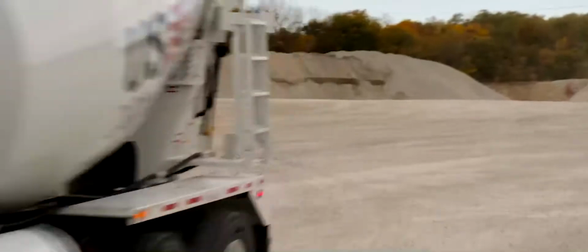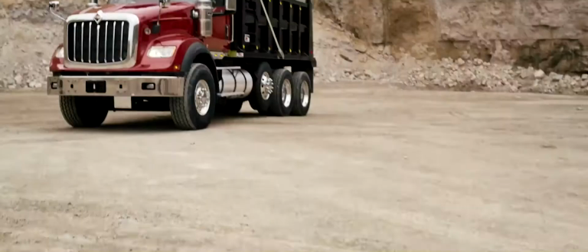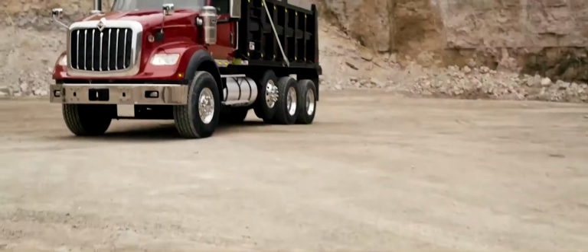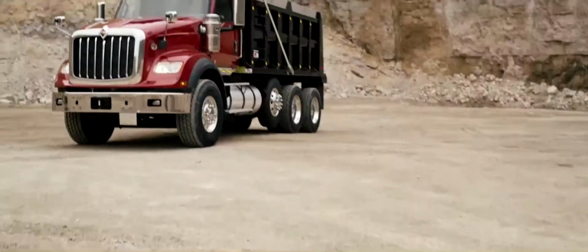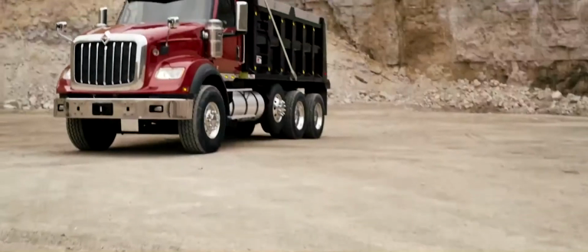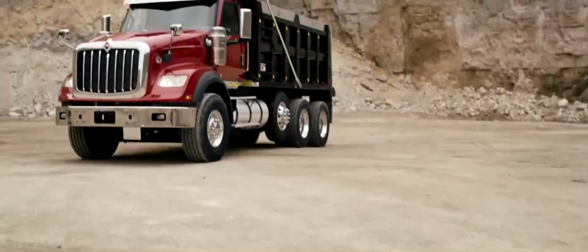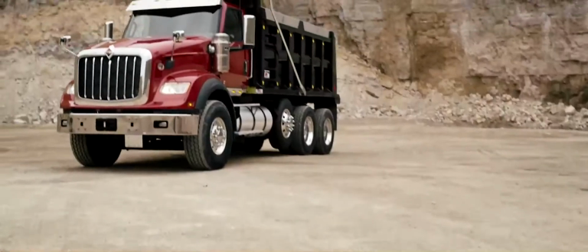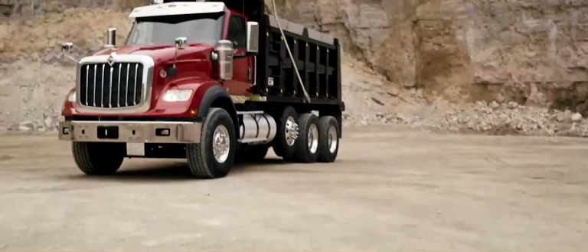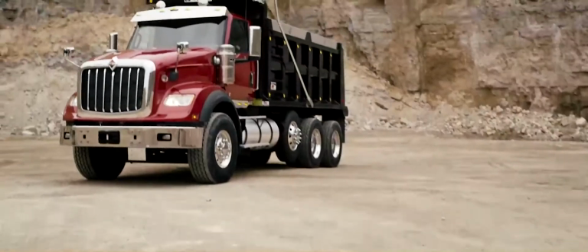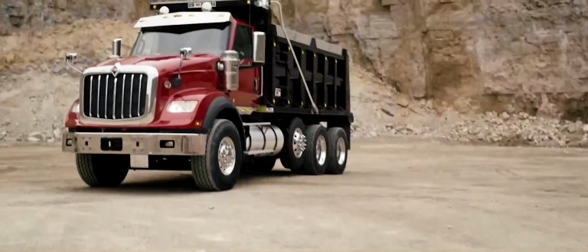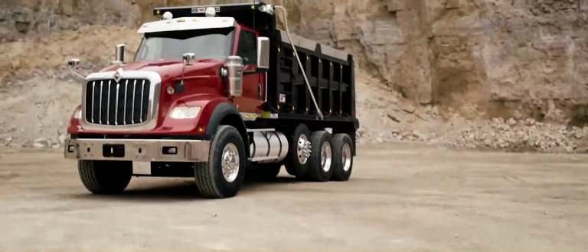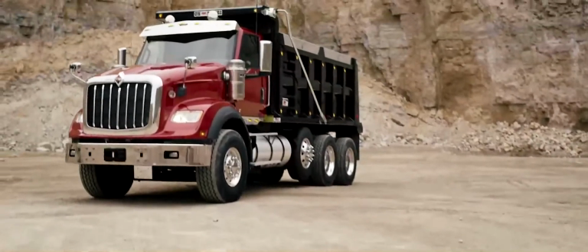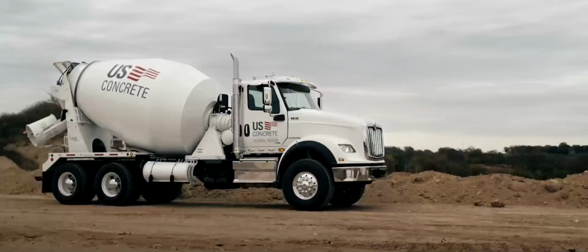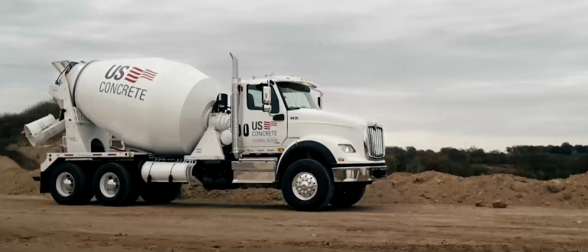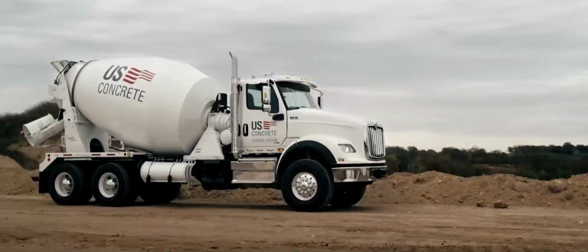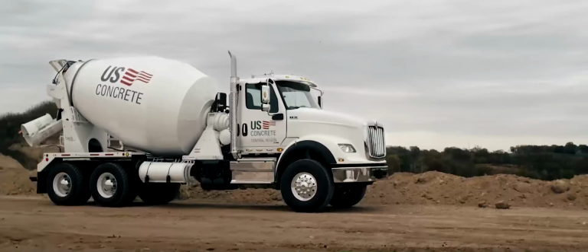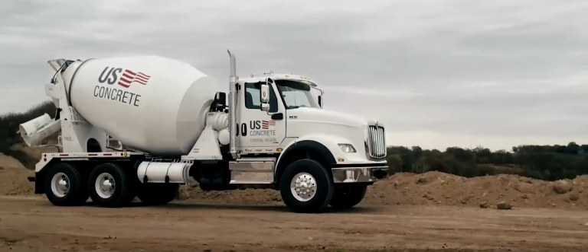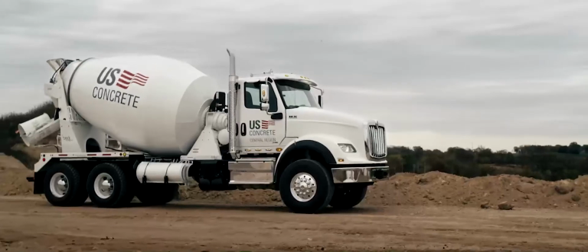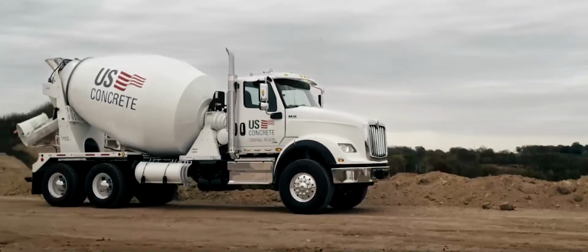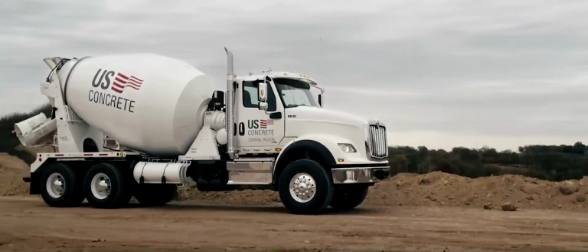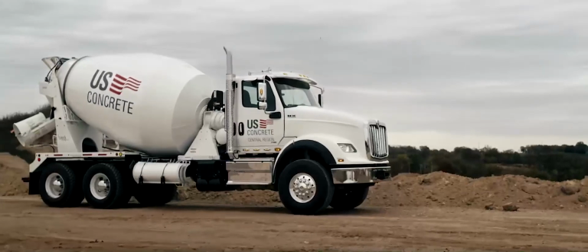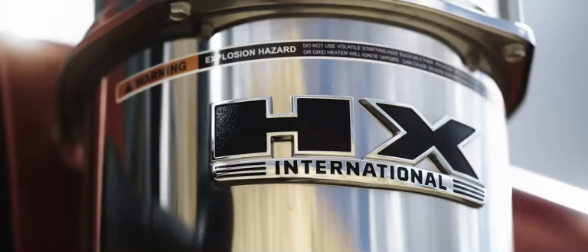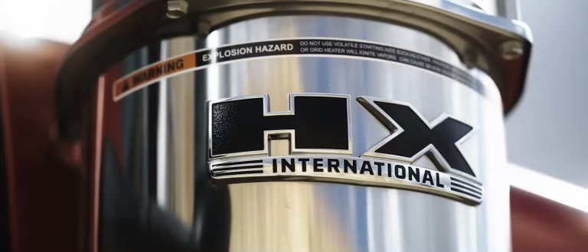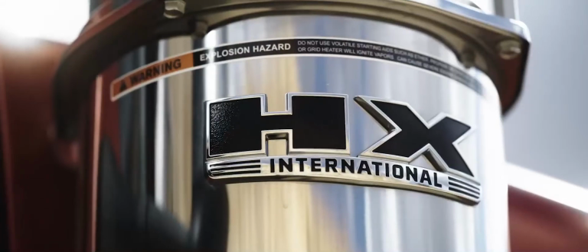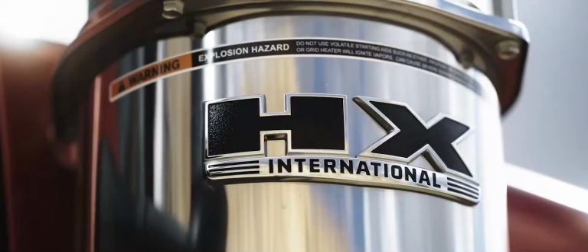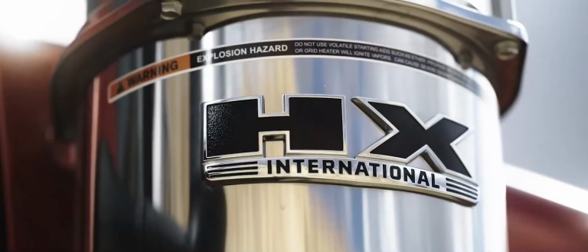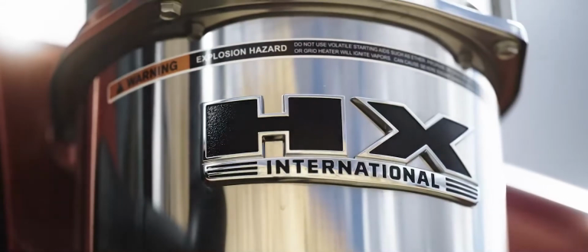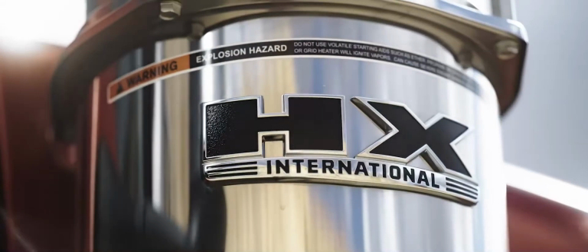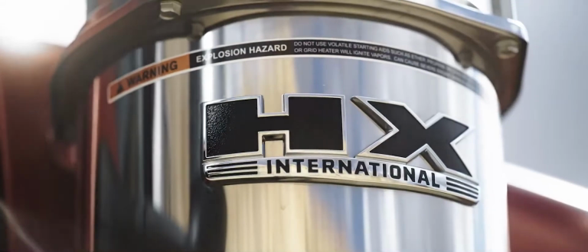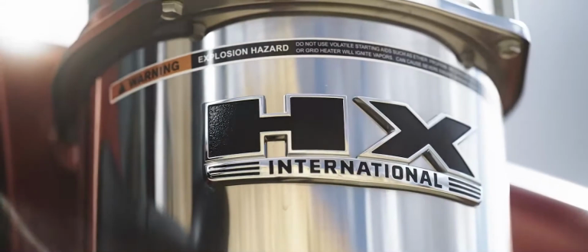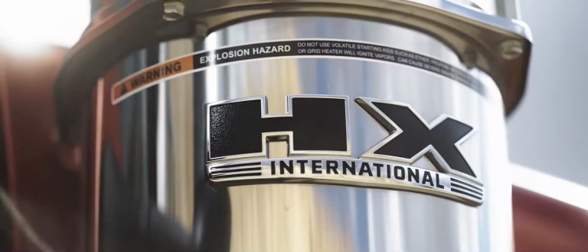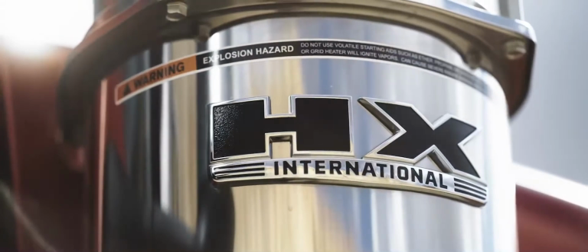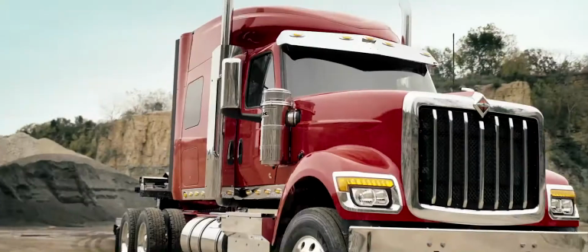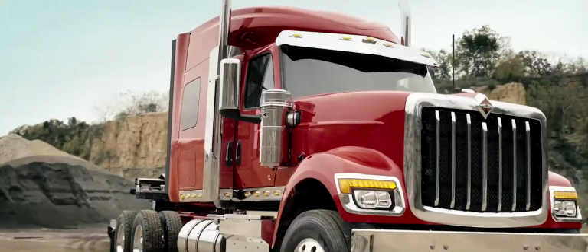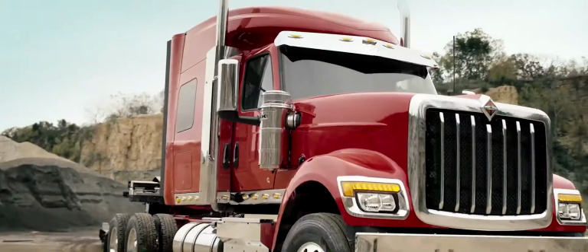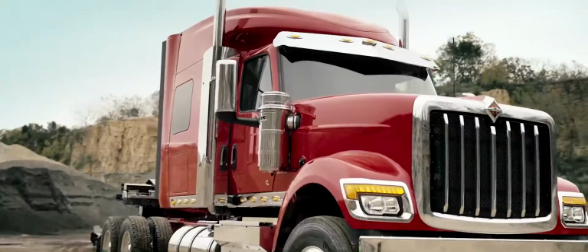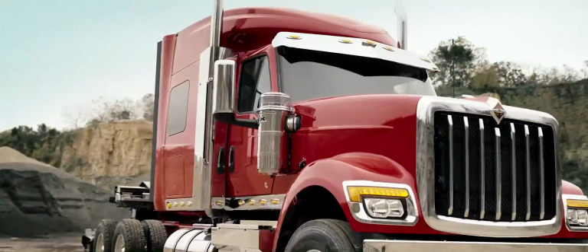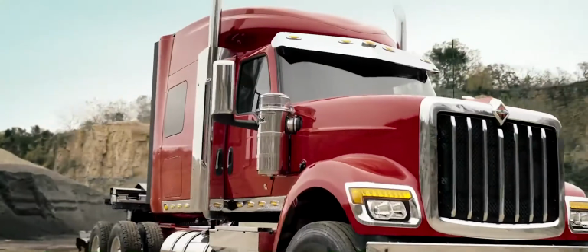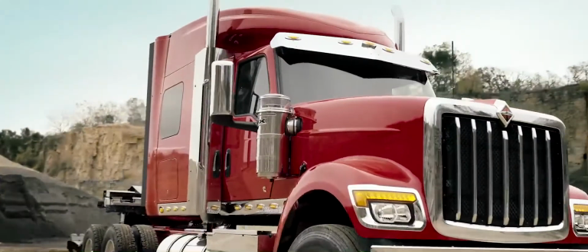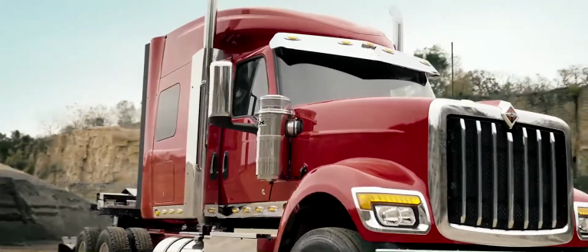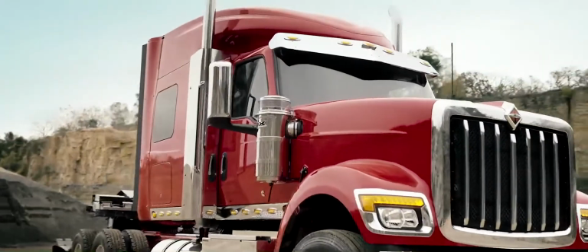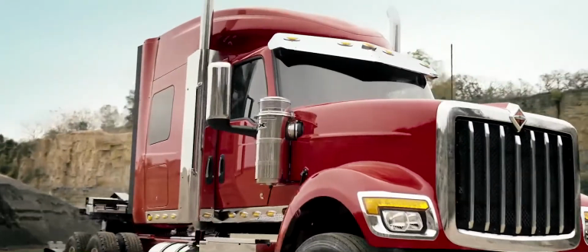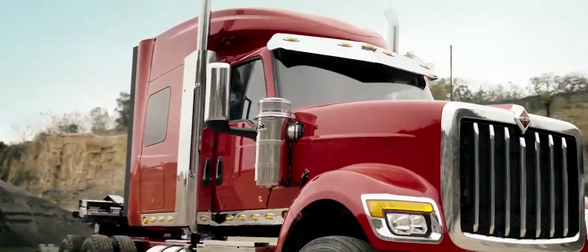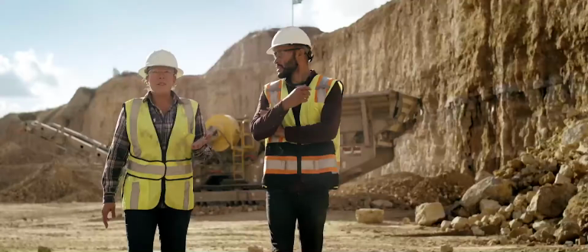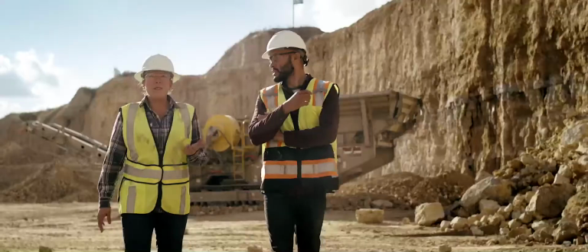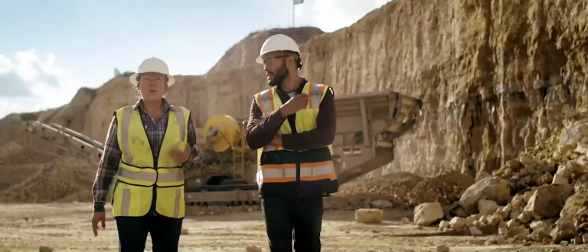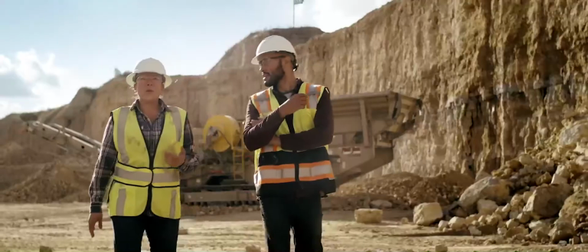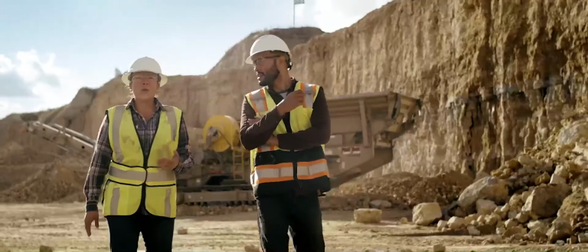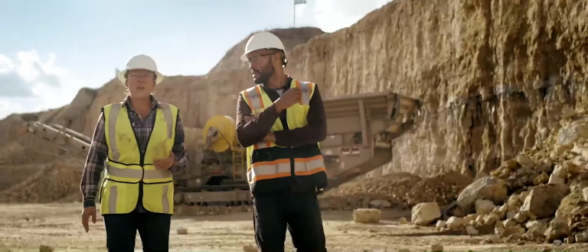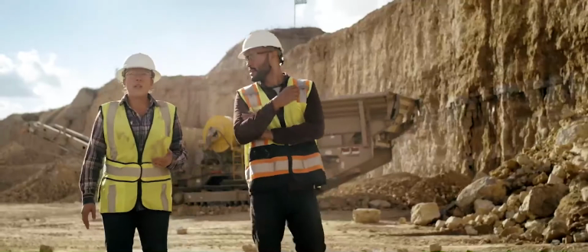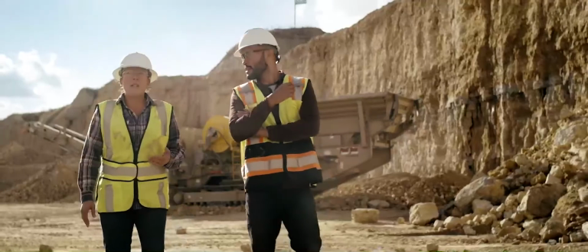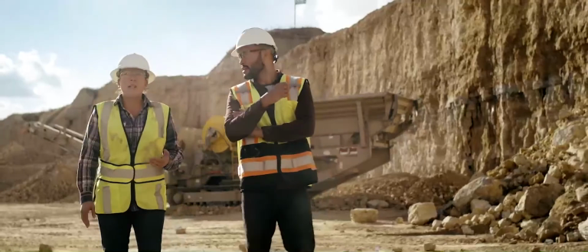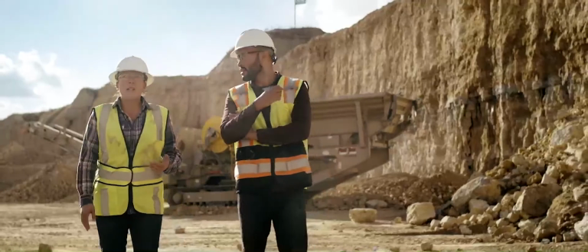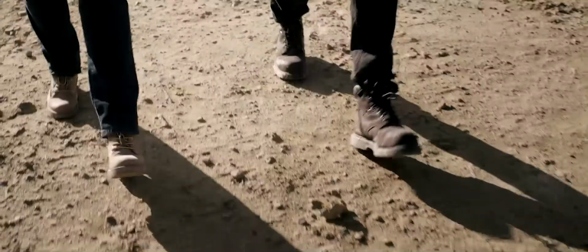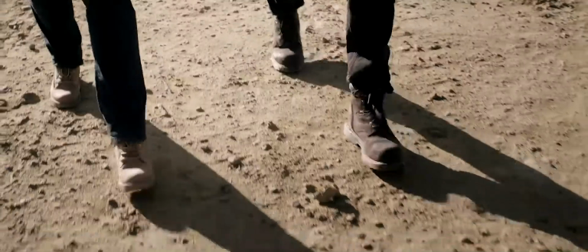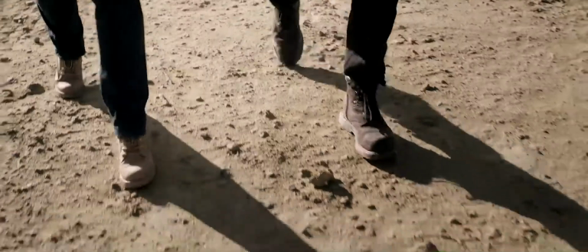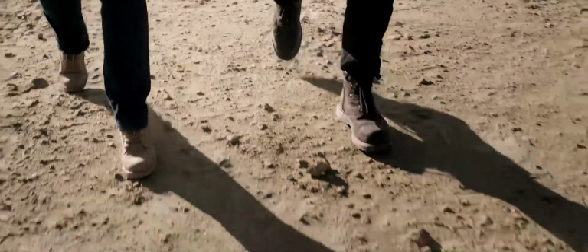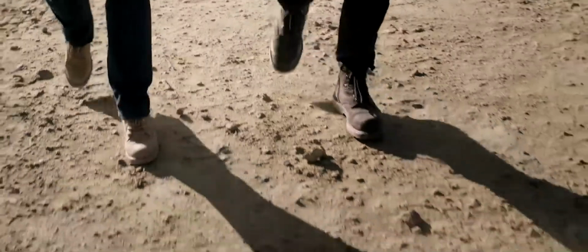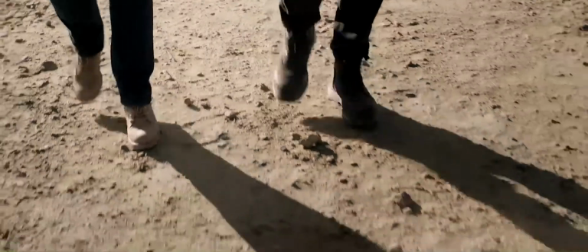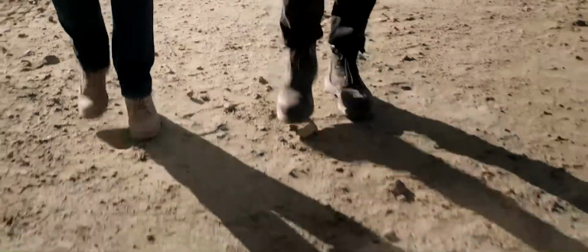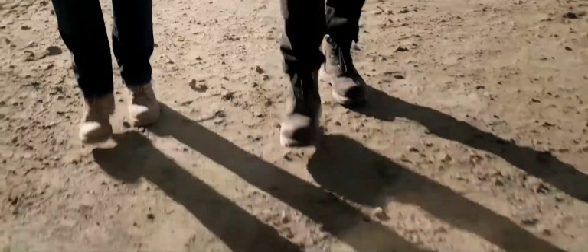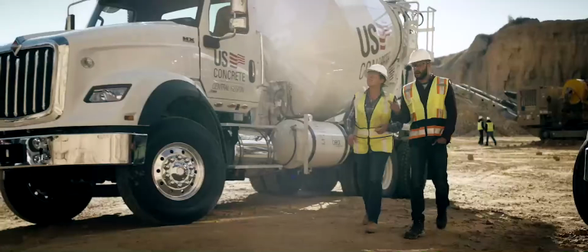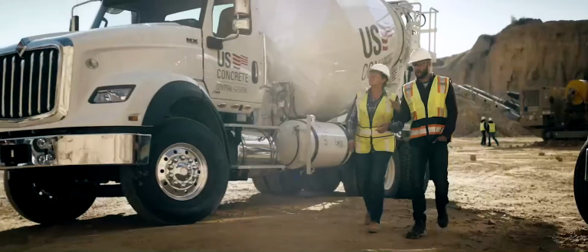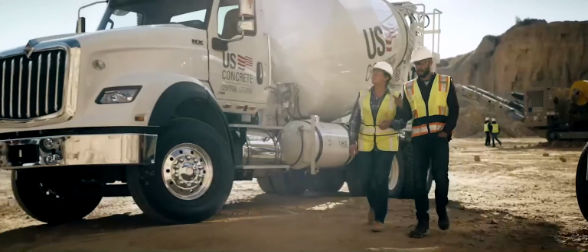This is the new International Ajax series. You told us what you wanted, and we listened.